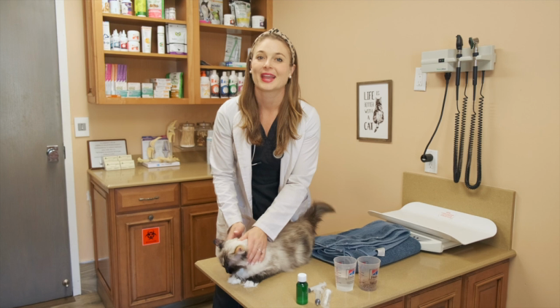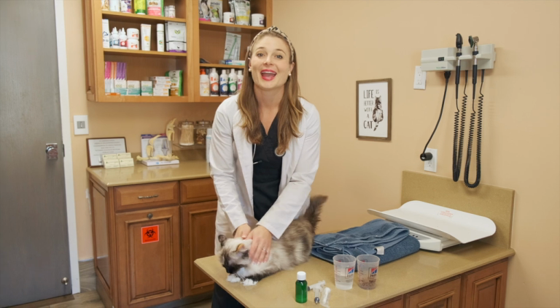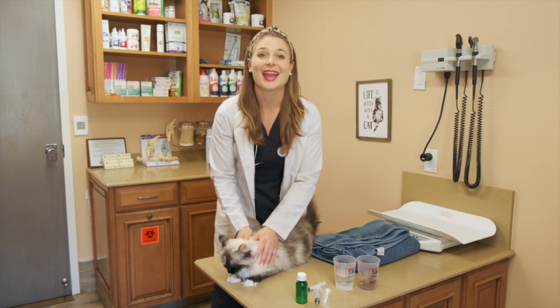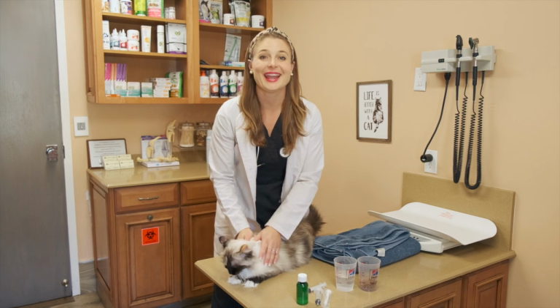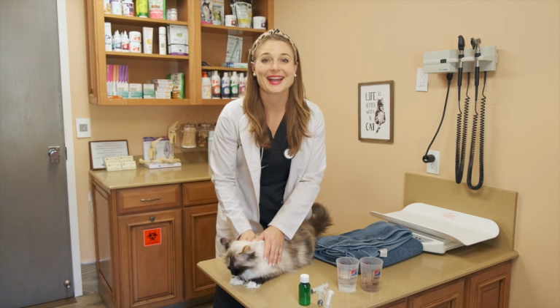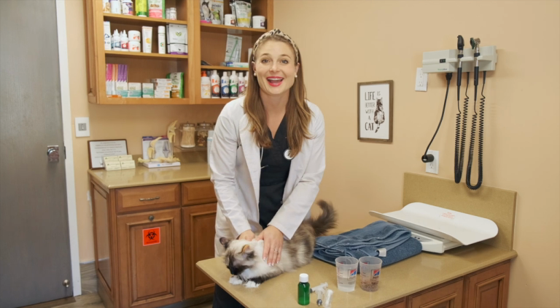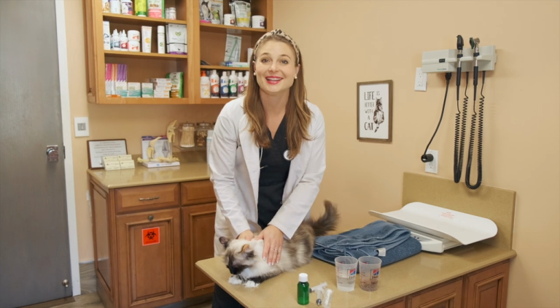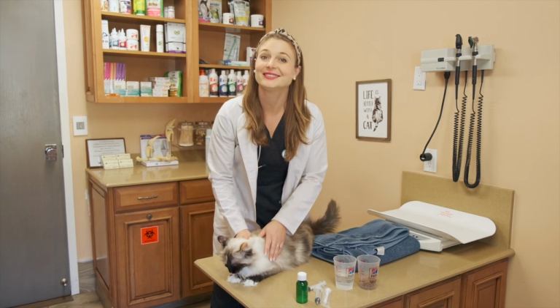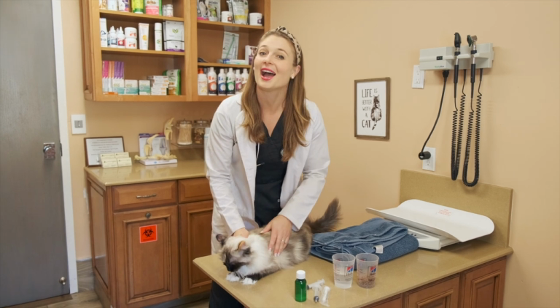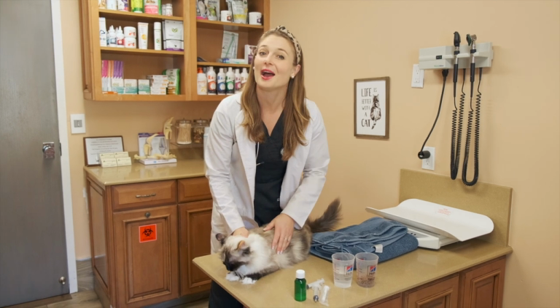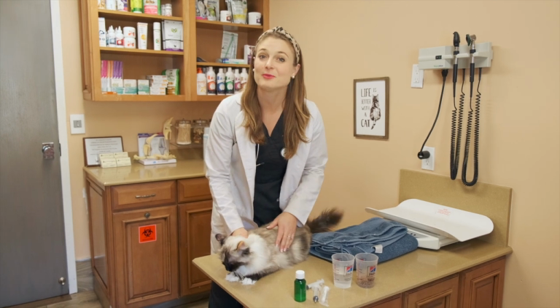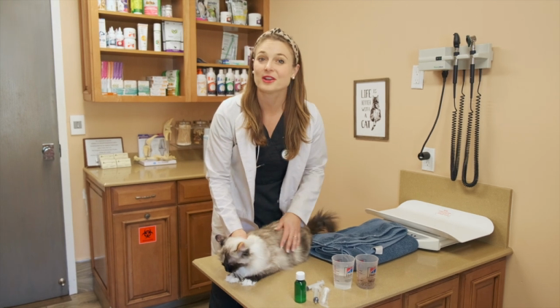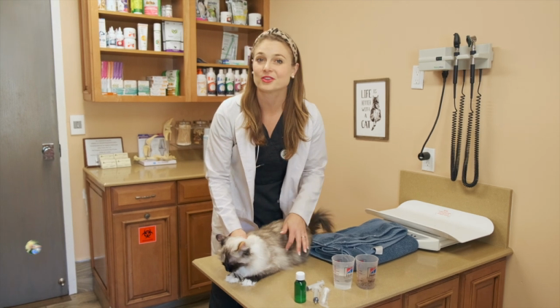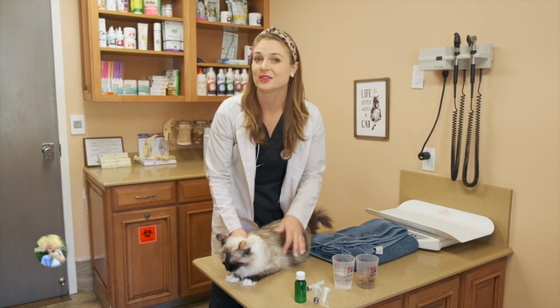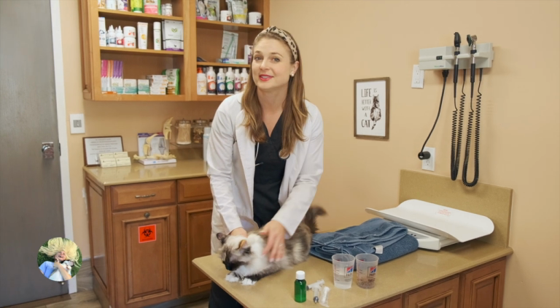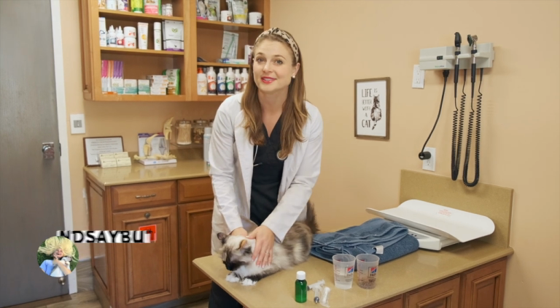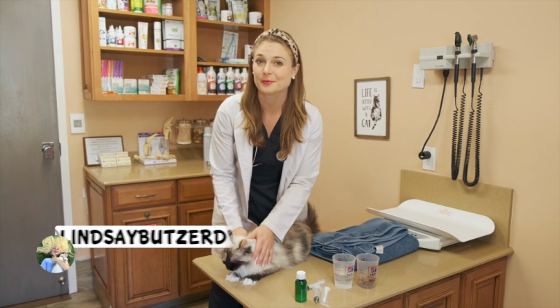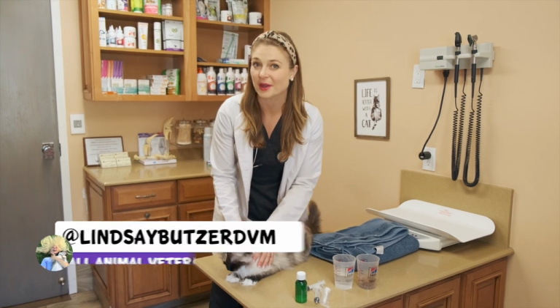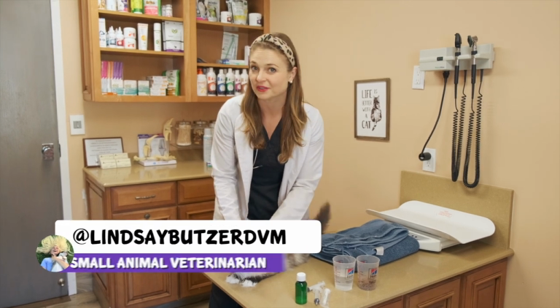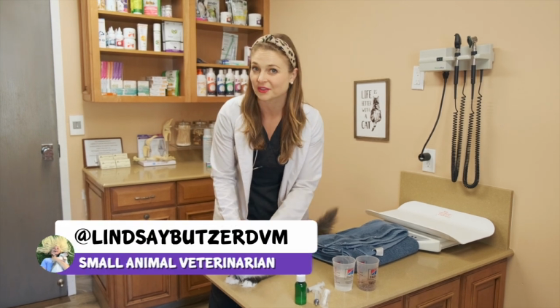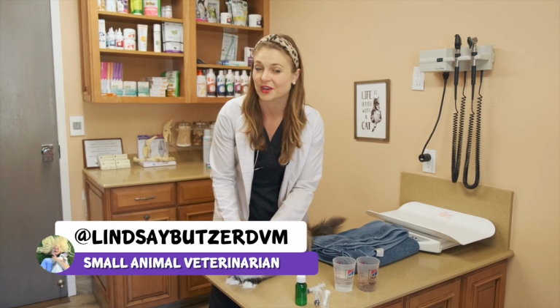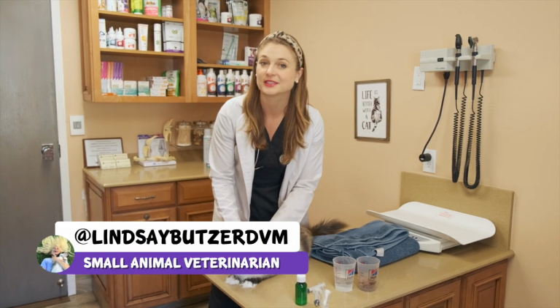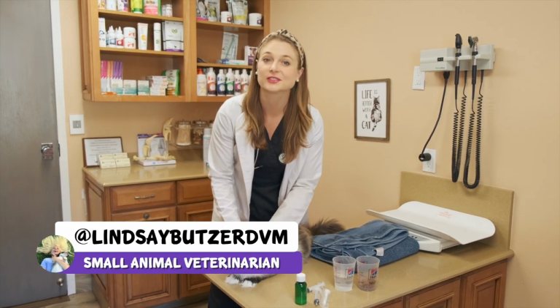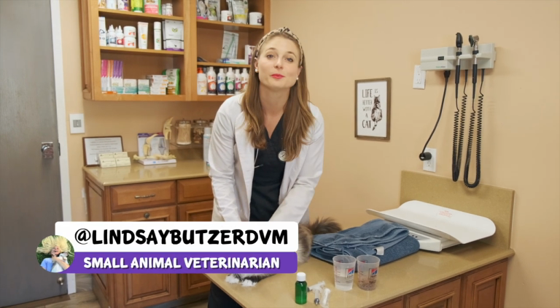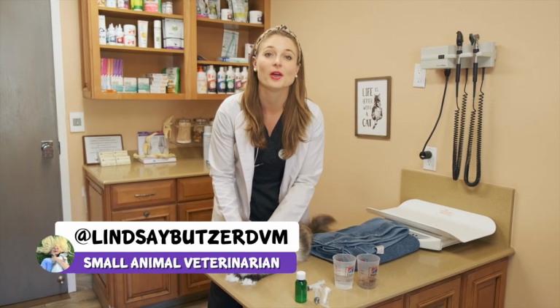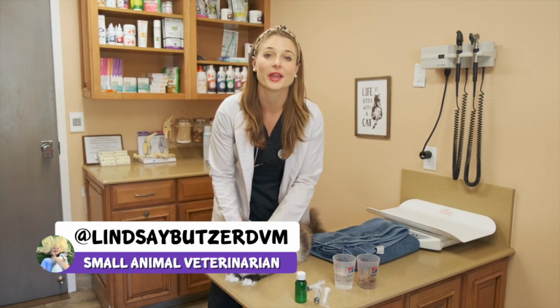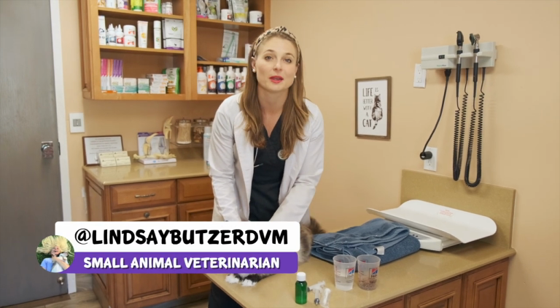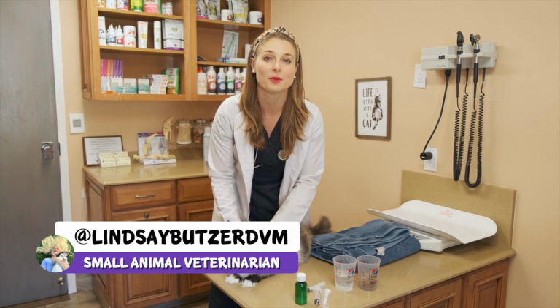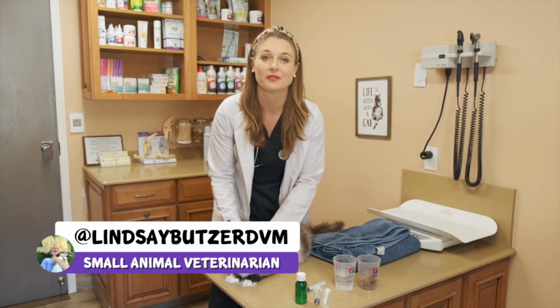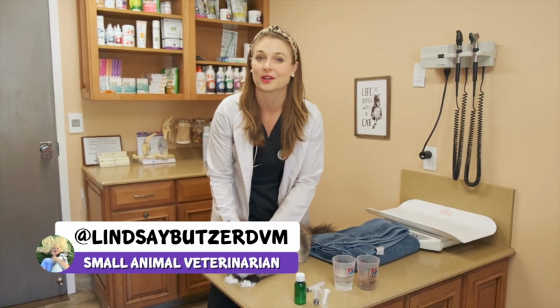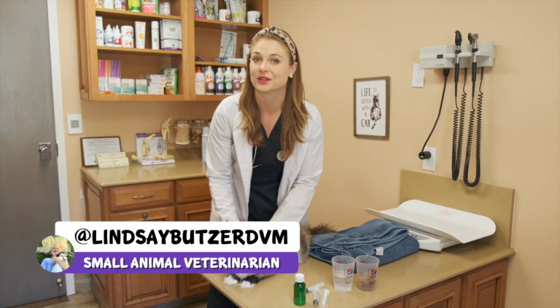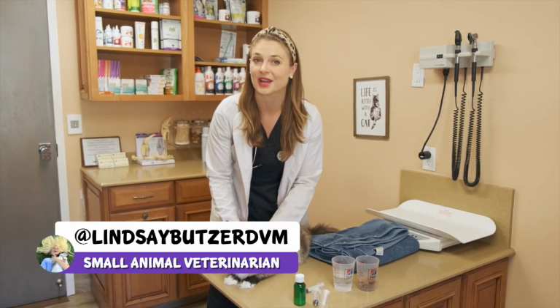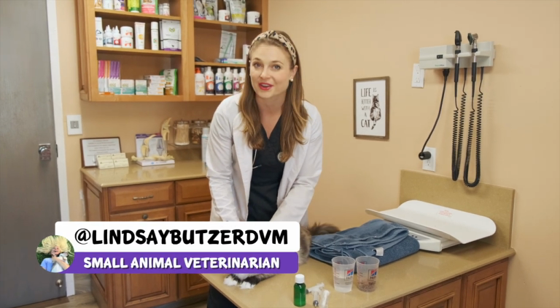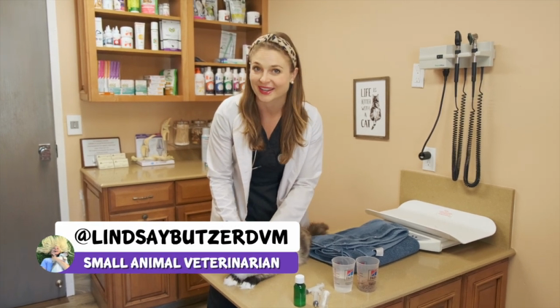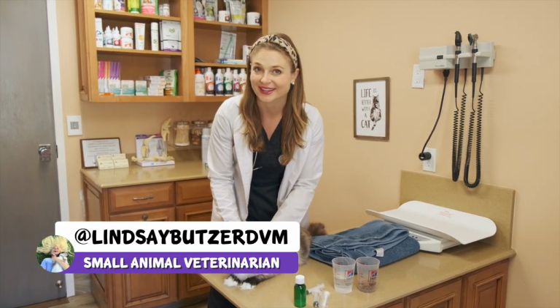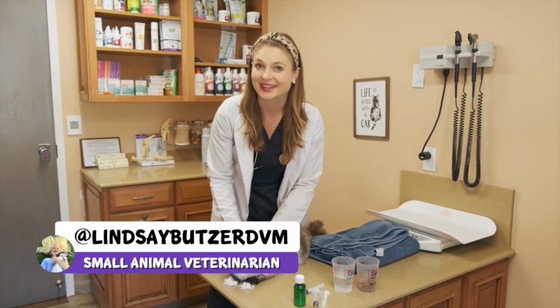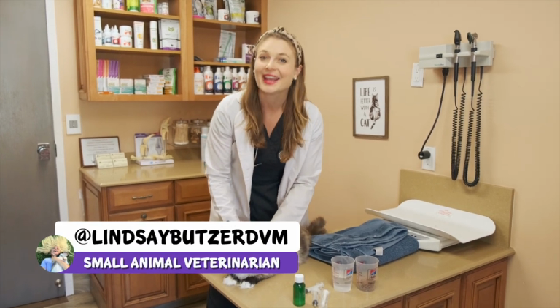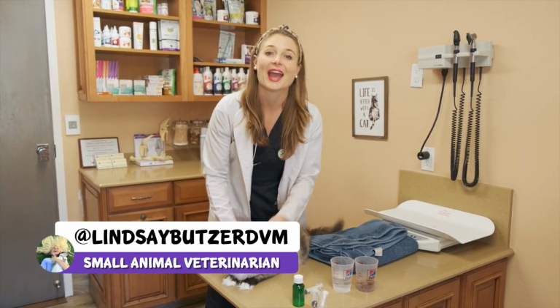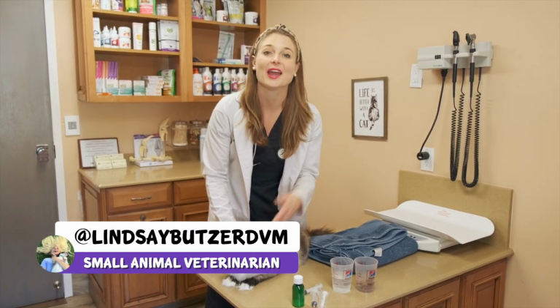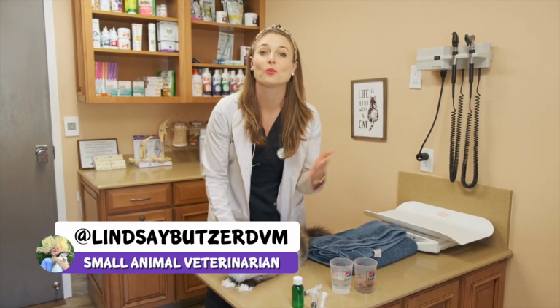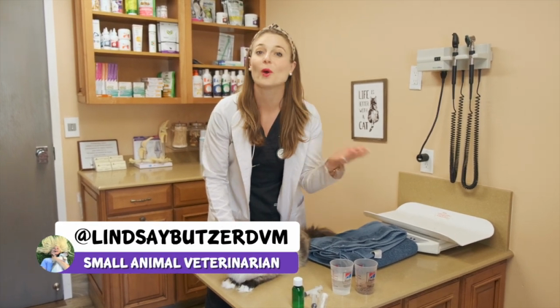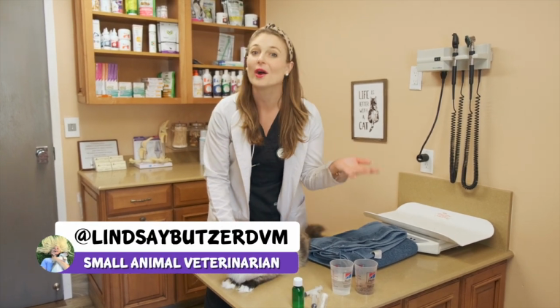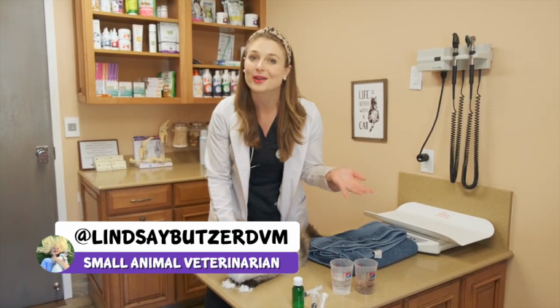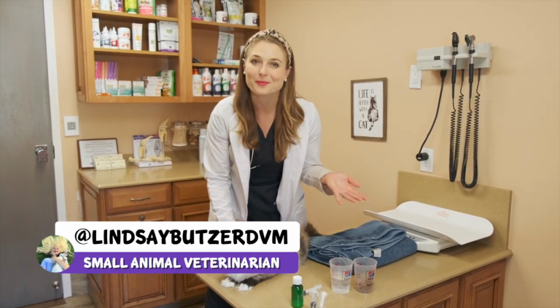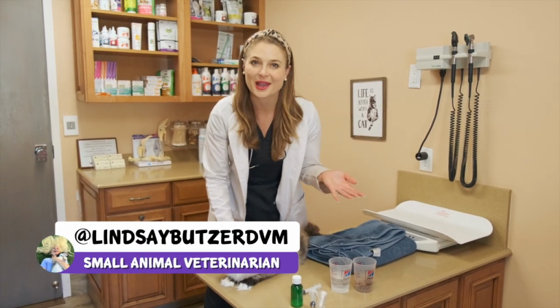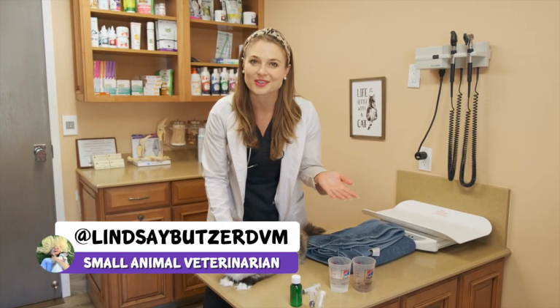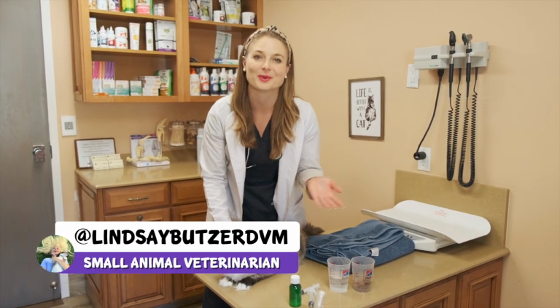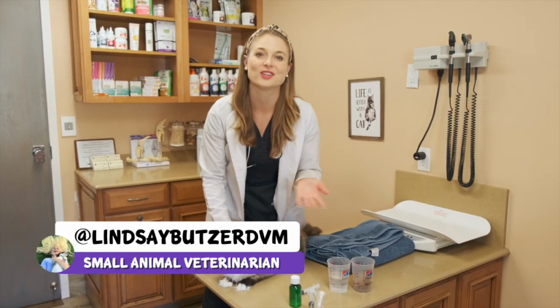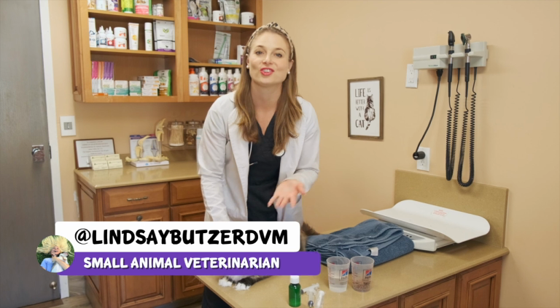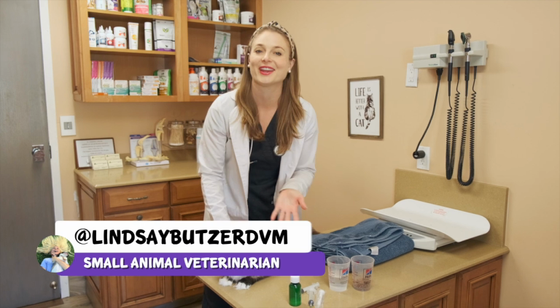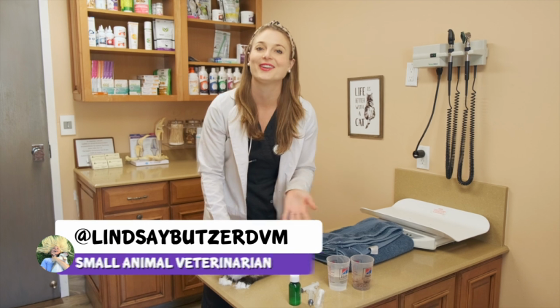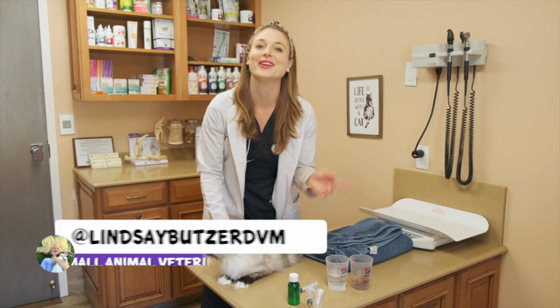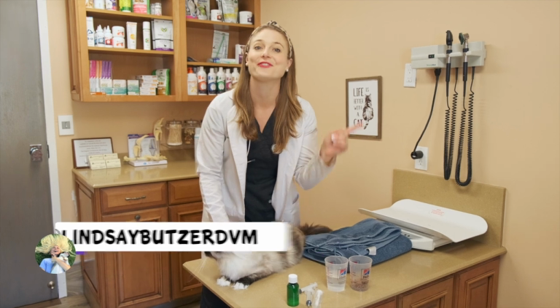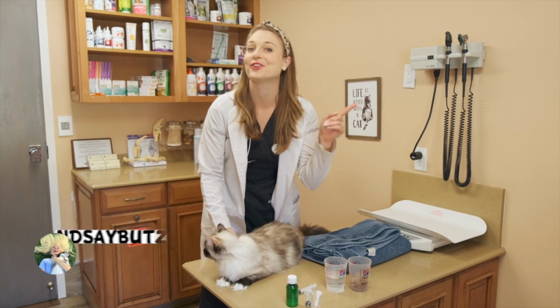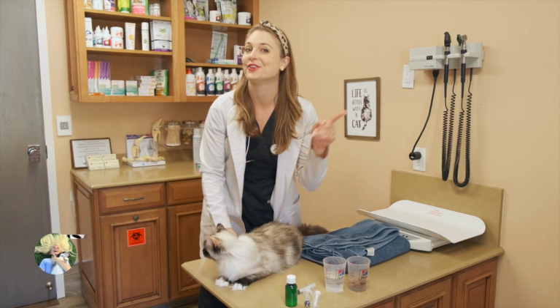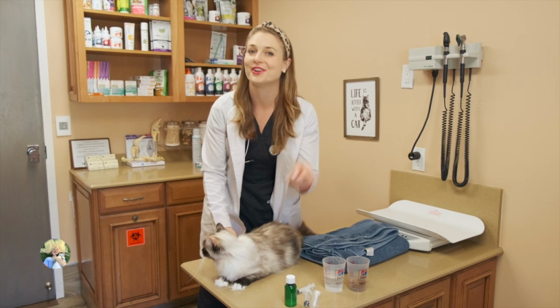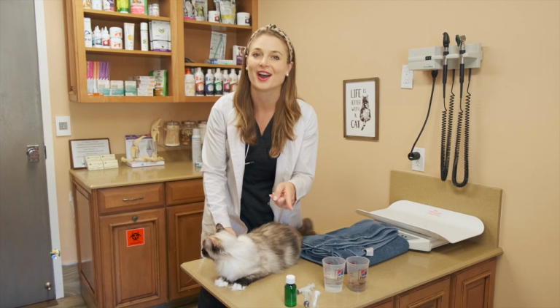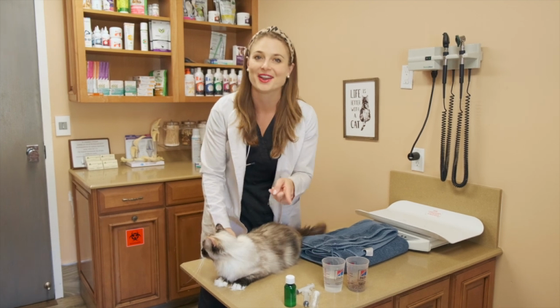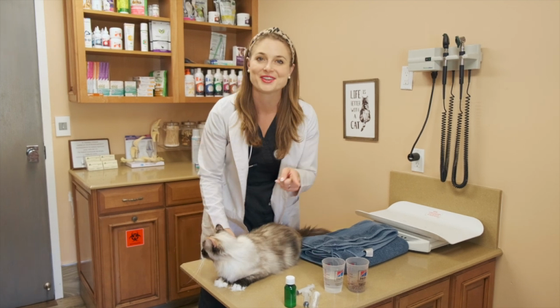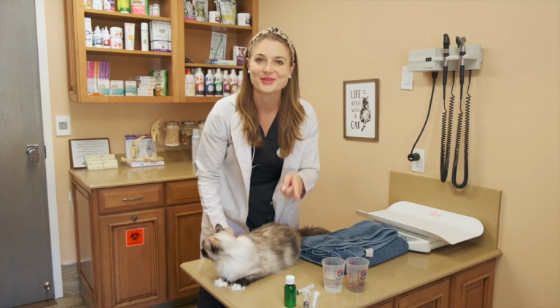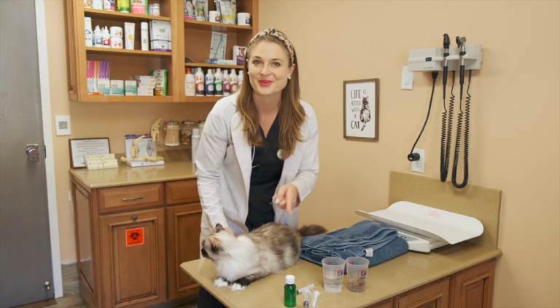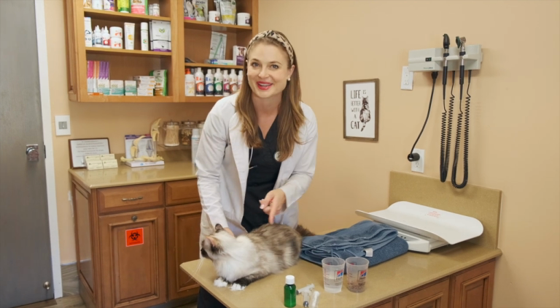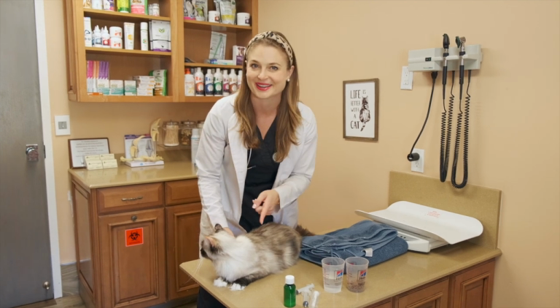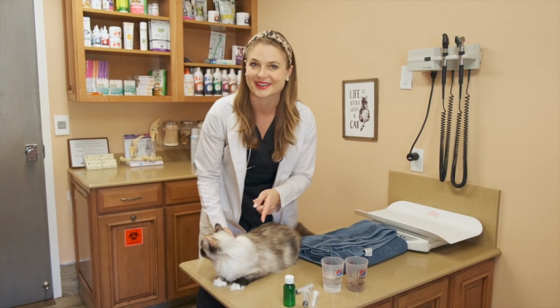Hey guys, I'm Dr. Lindsay Botzer, a small animal veterinarian, and welcome back to my channel if you're not new here.